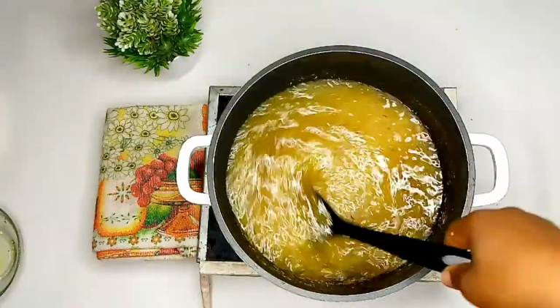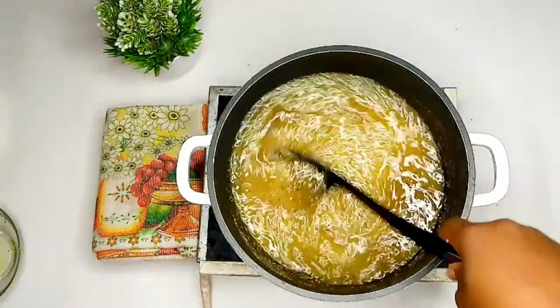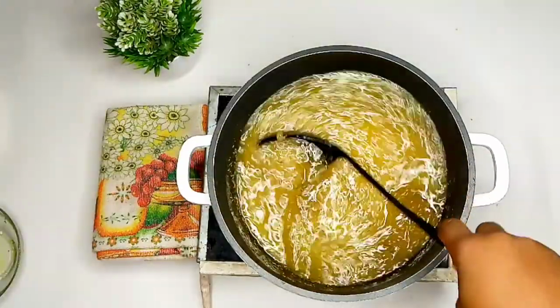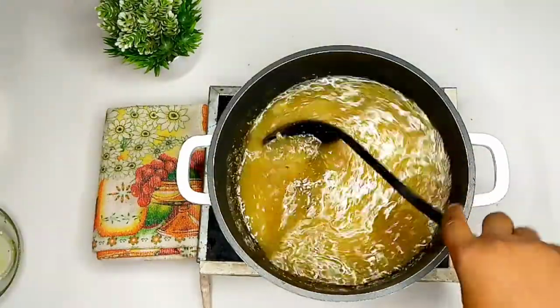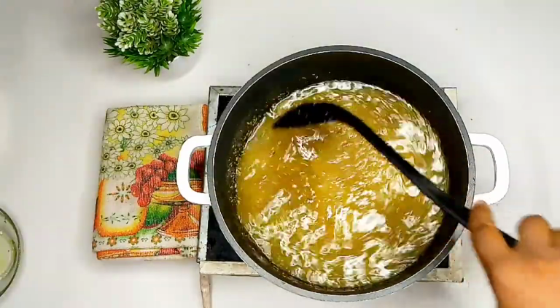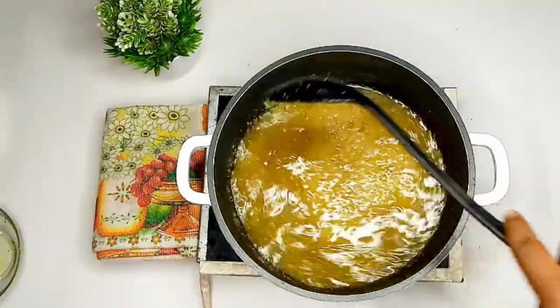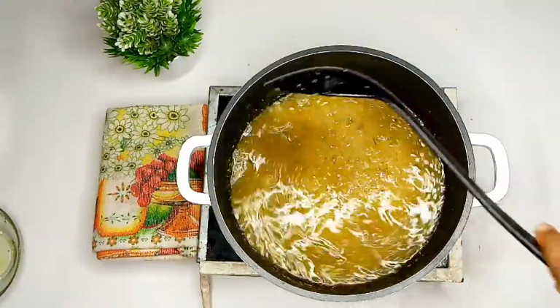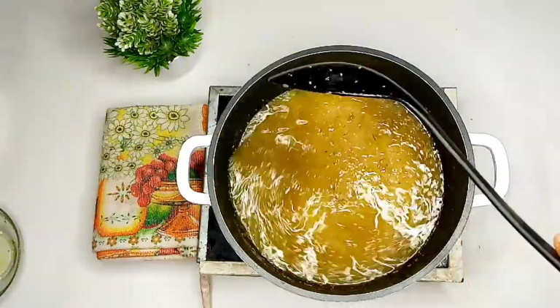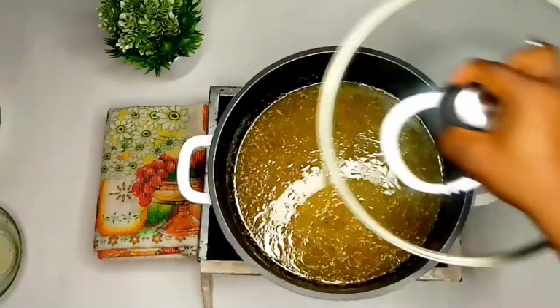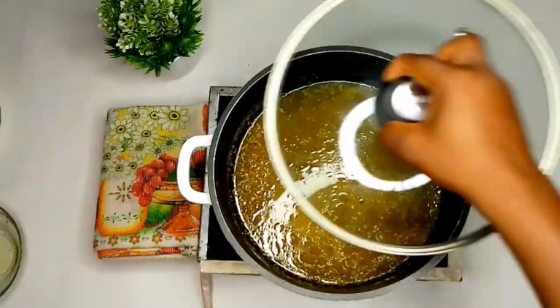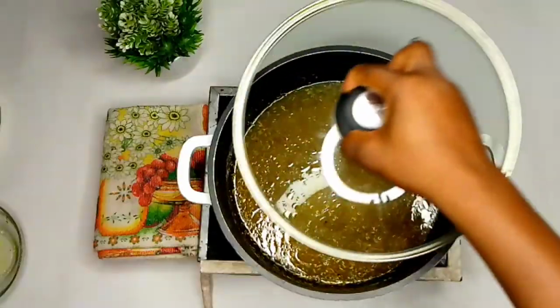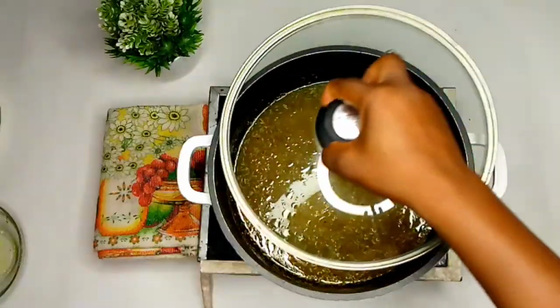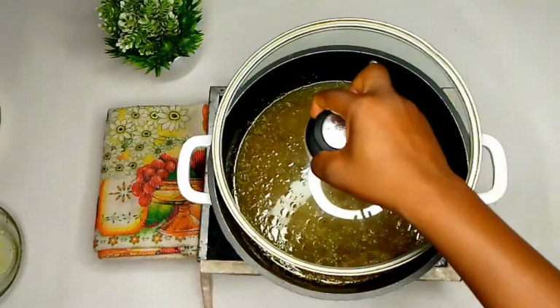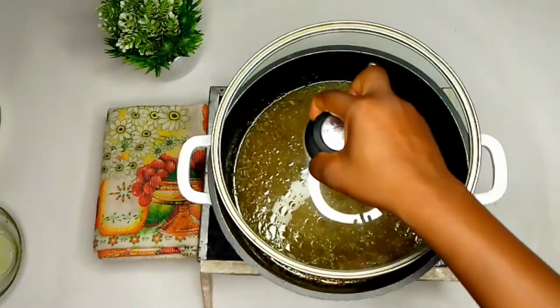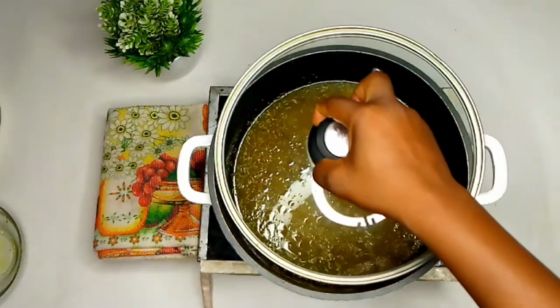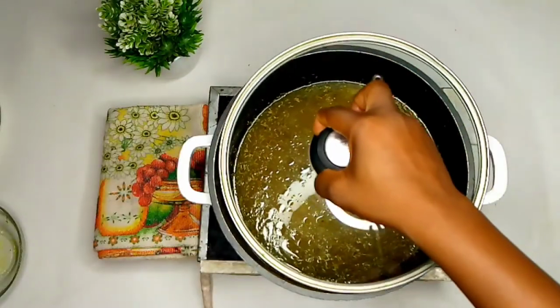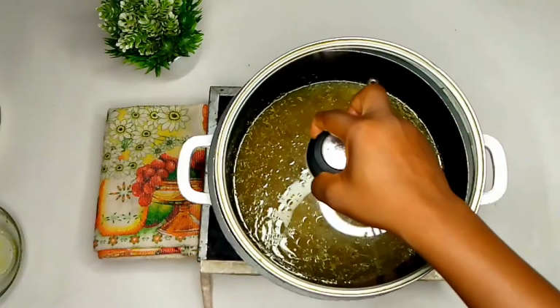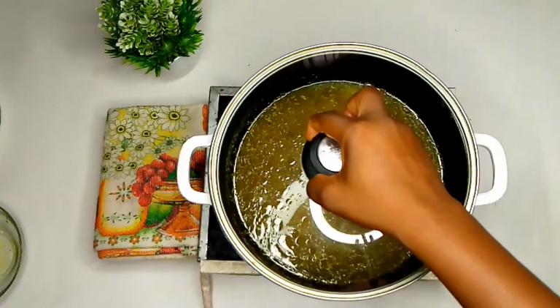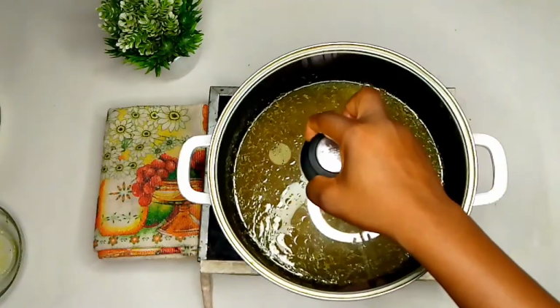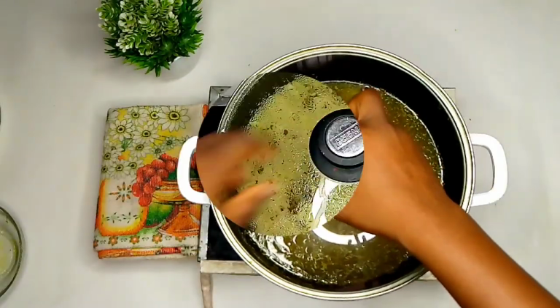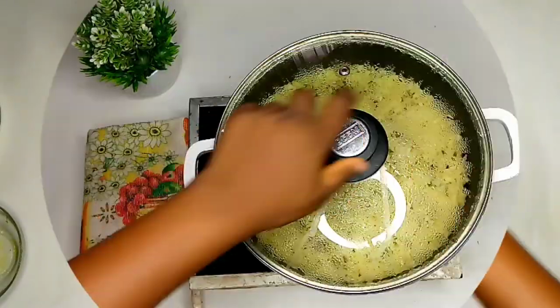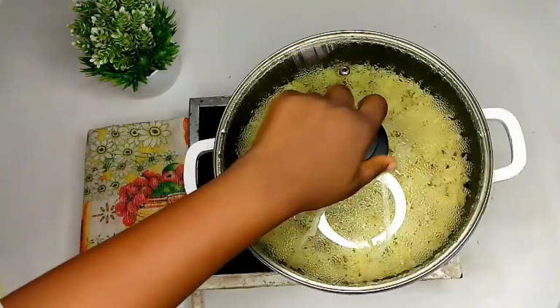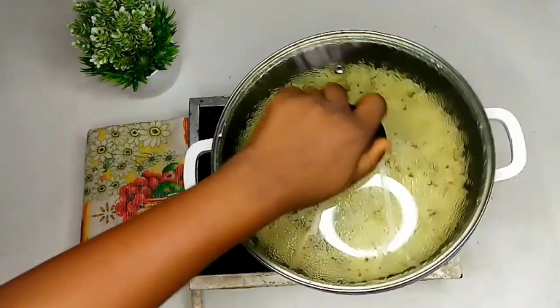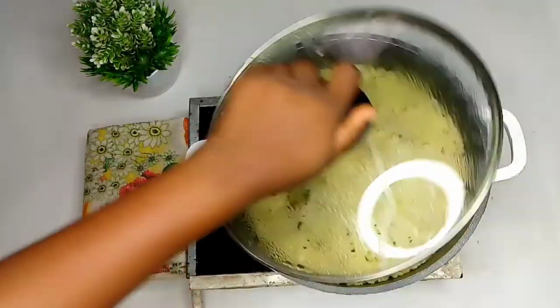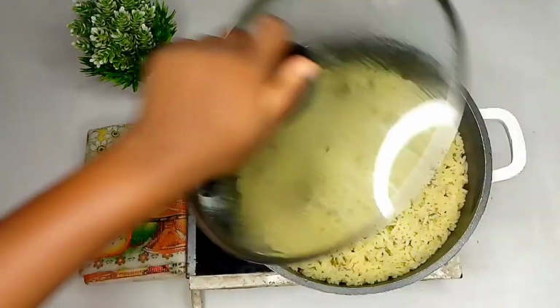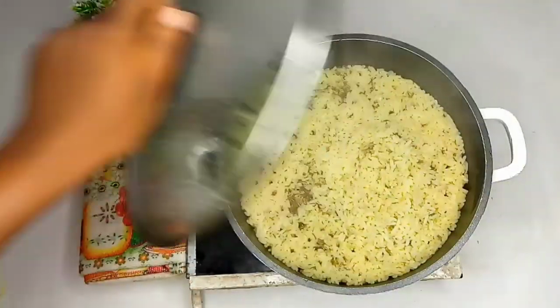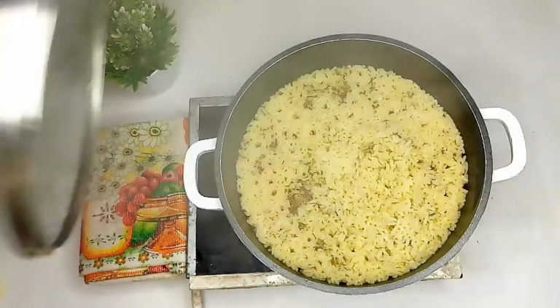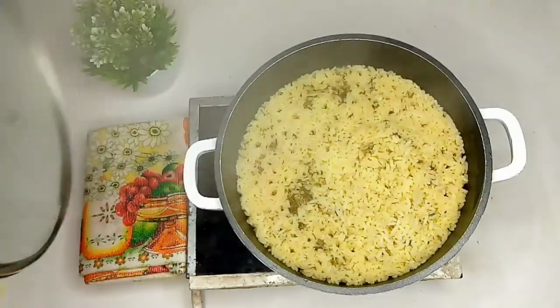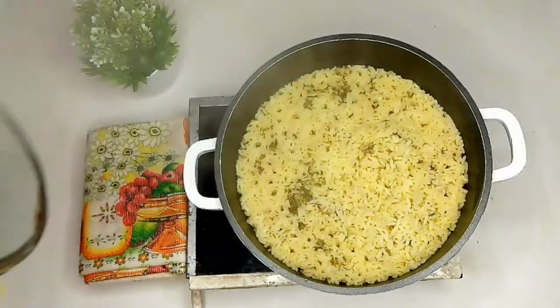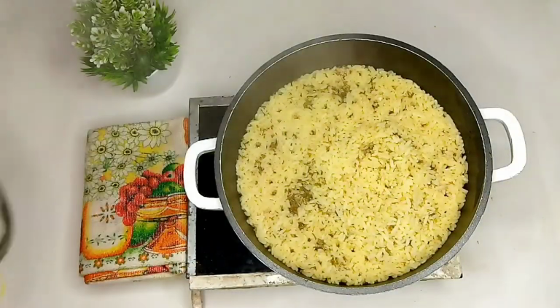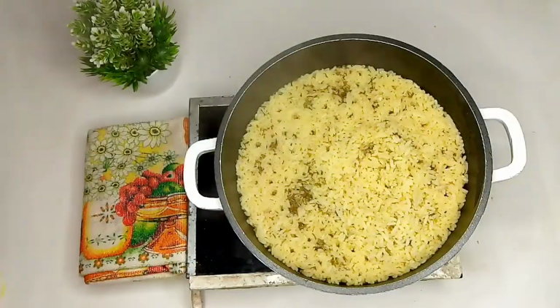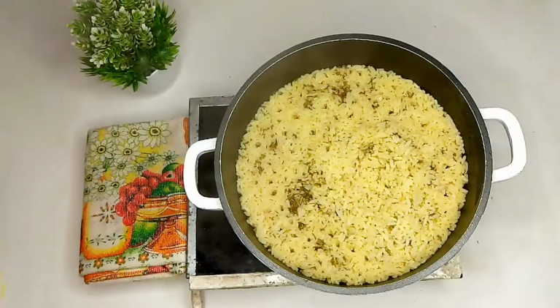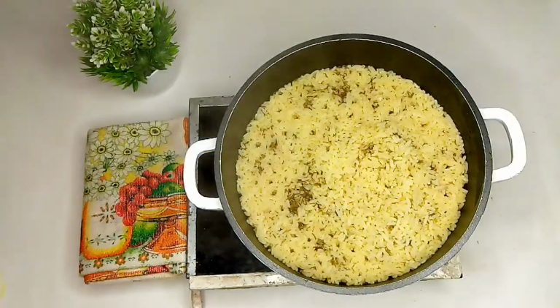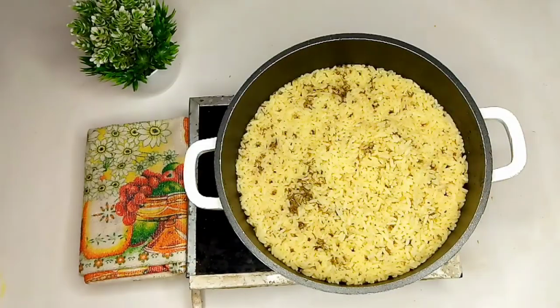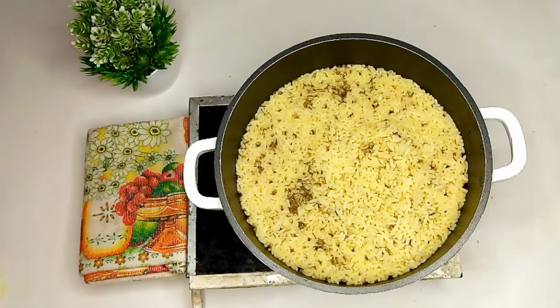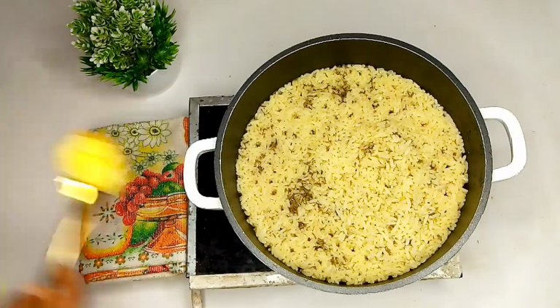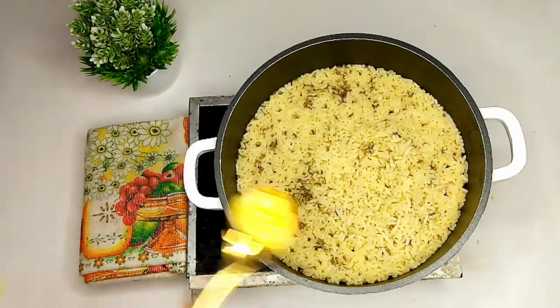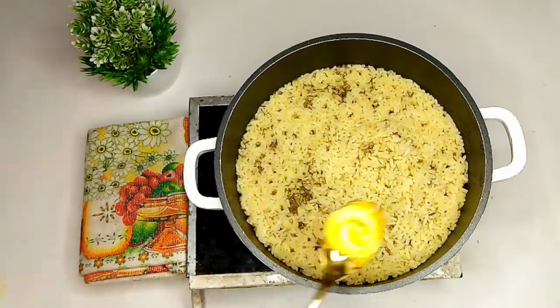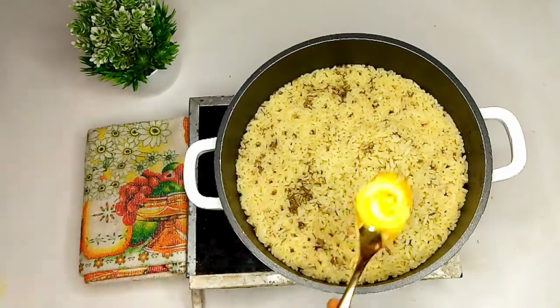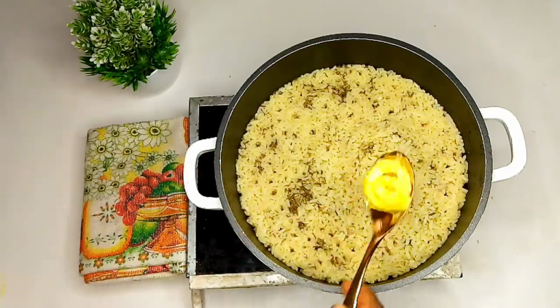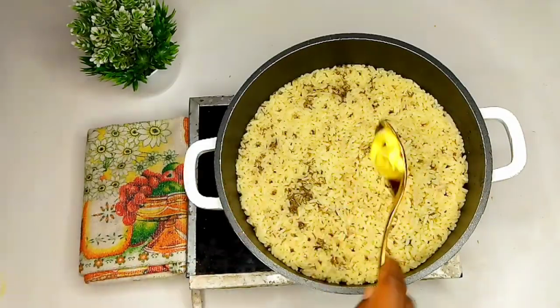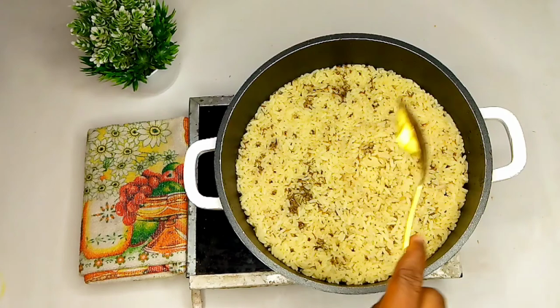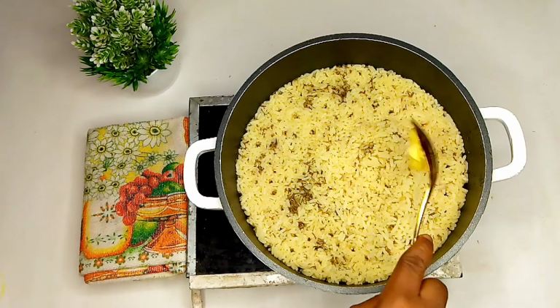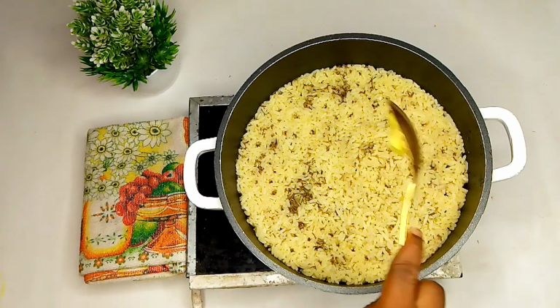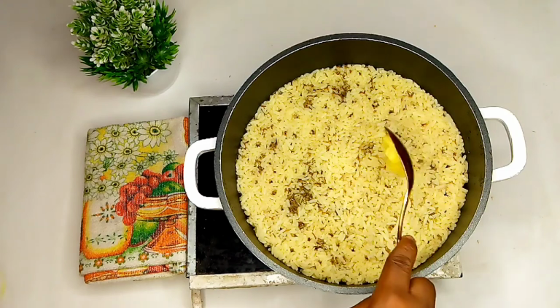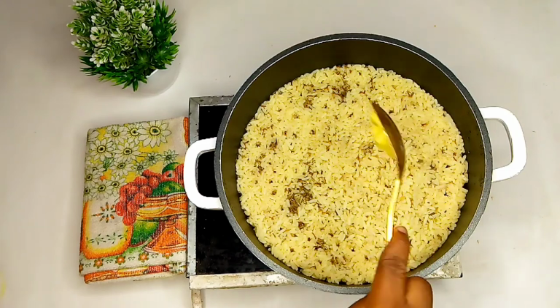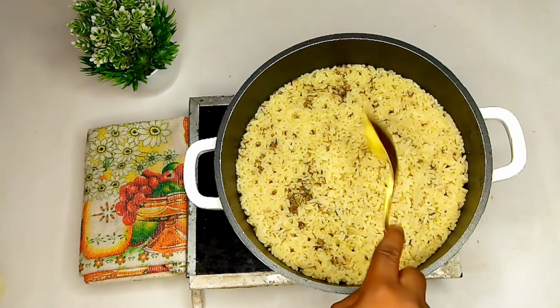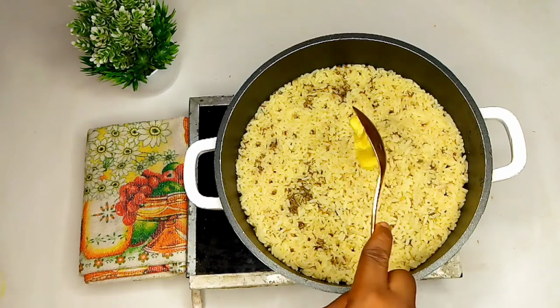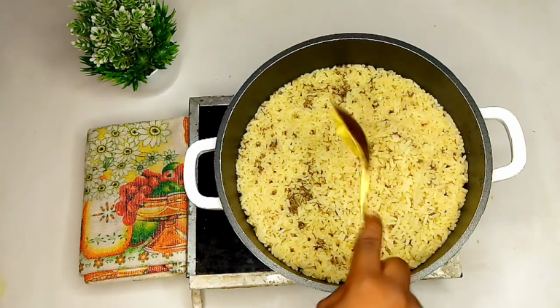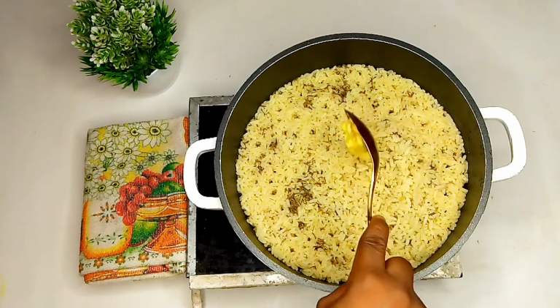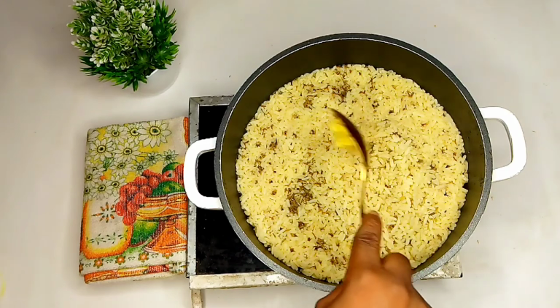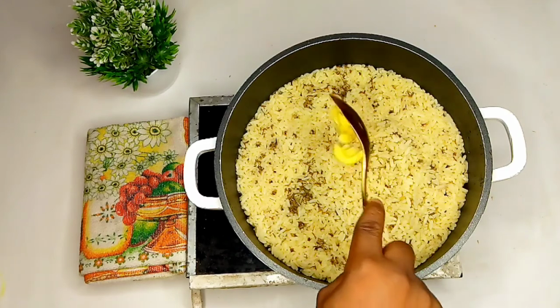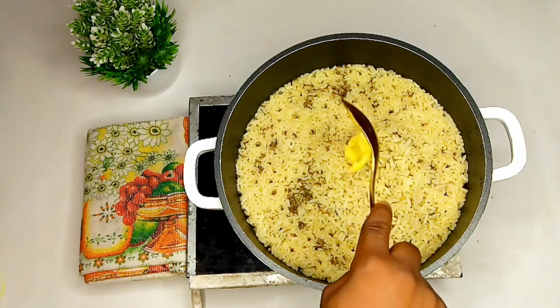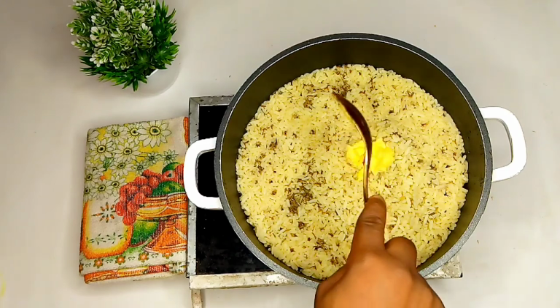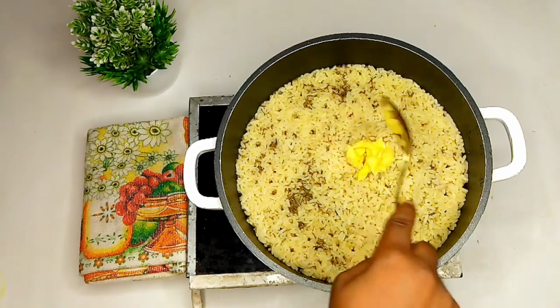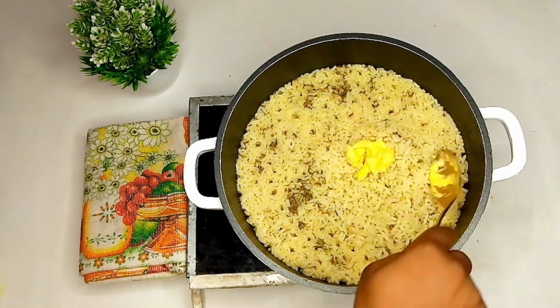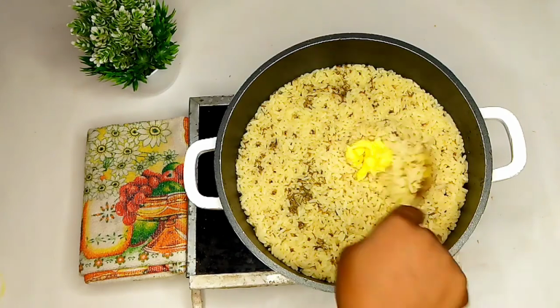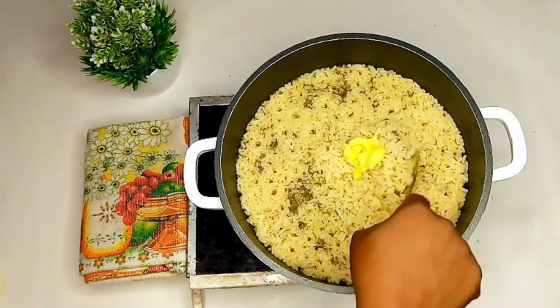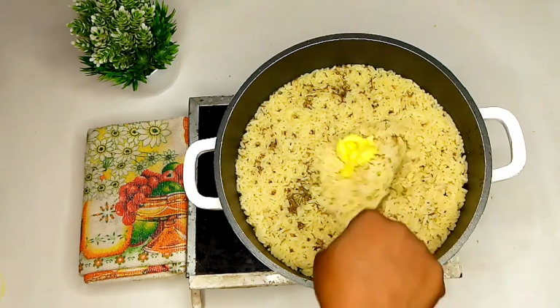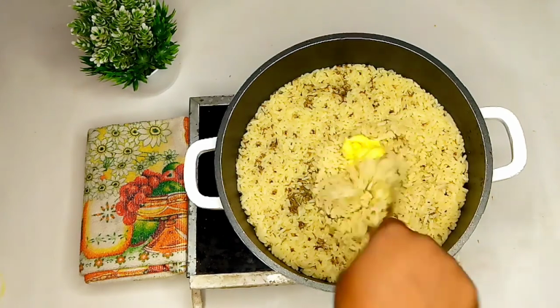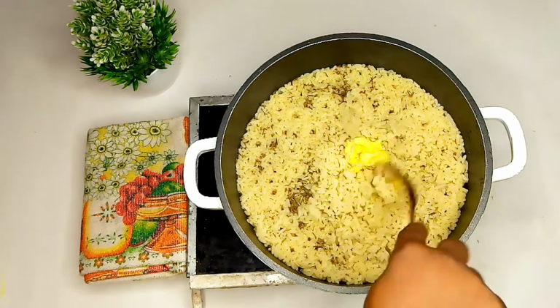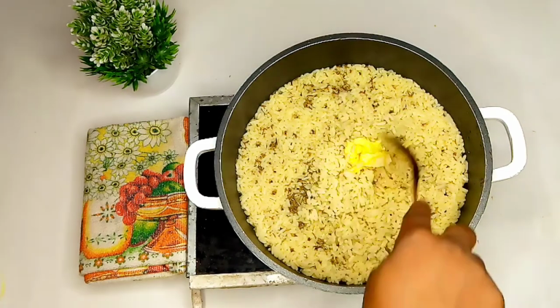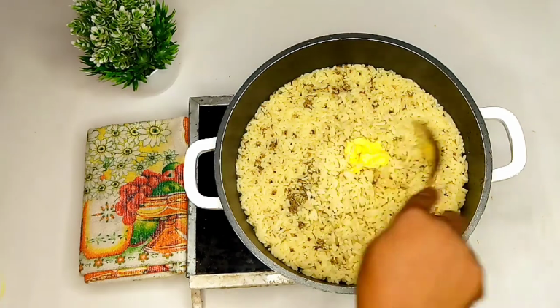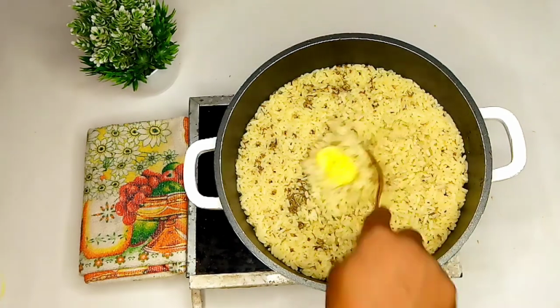At this point you cover and you allow to cook. Once you get your preferred texture of cooked rice, you add in your butter.